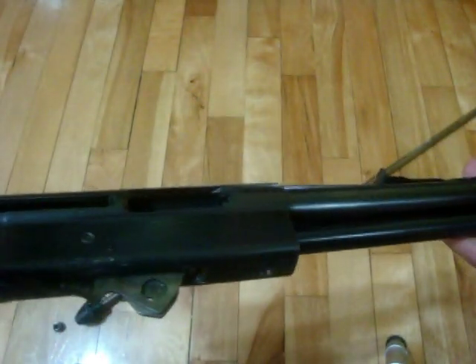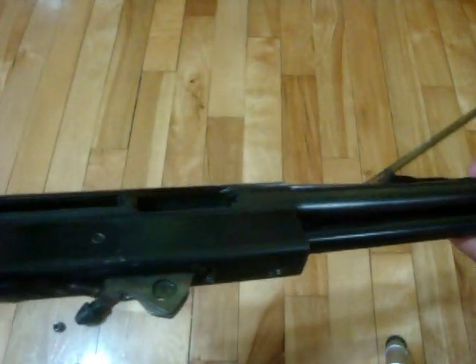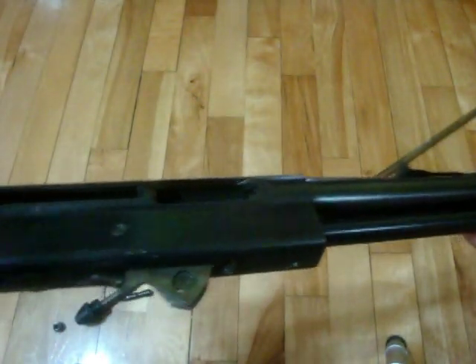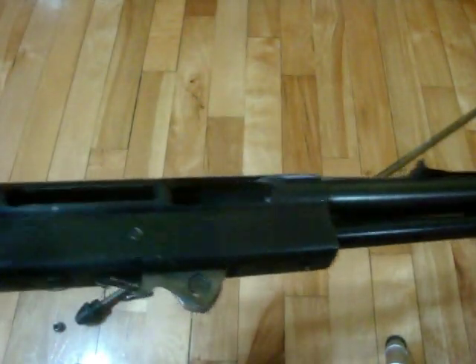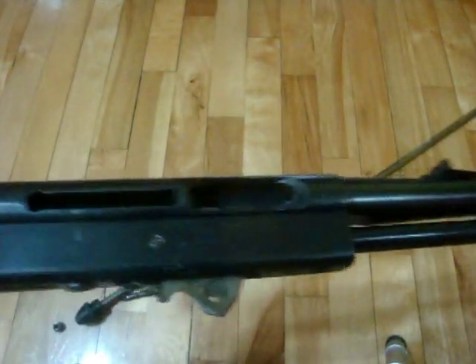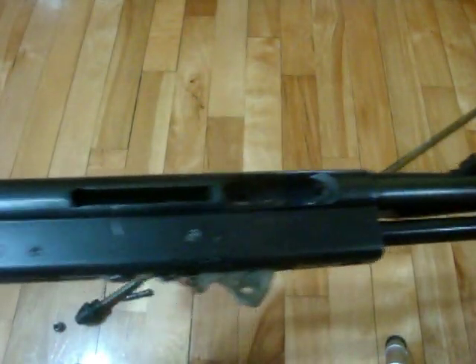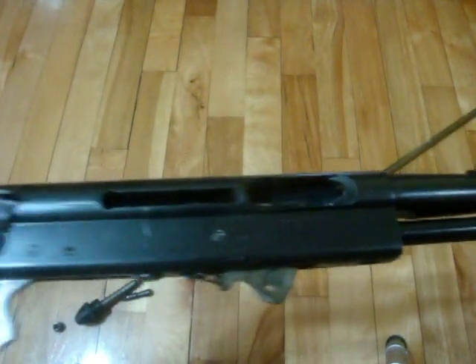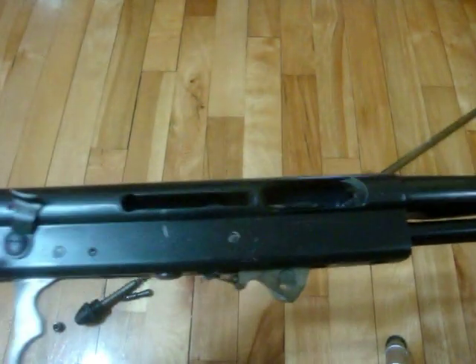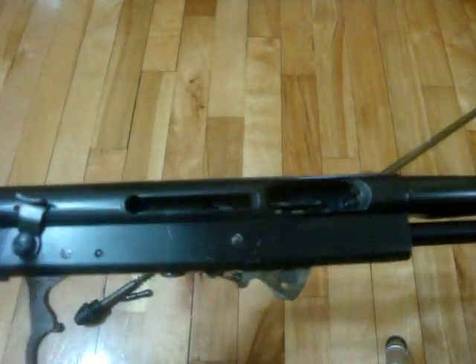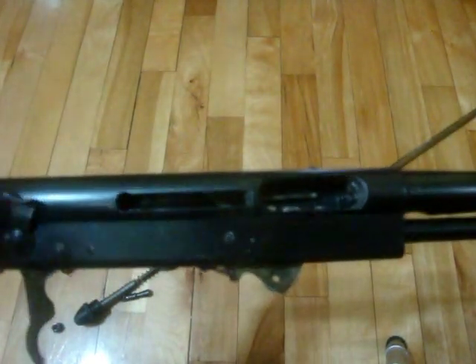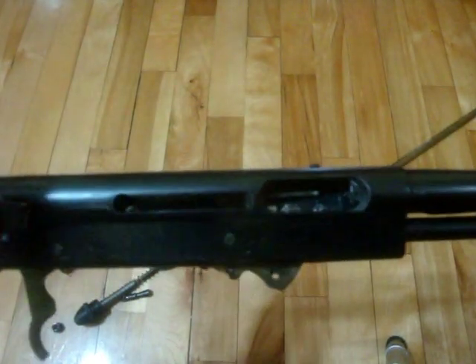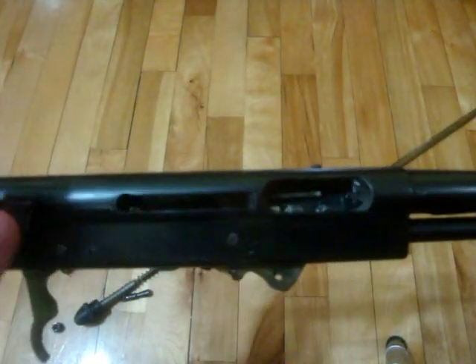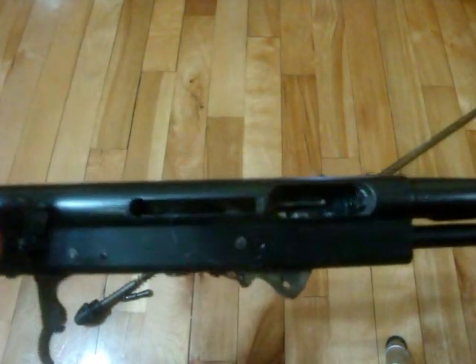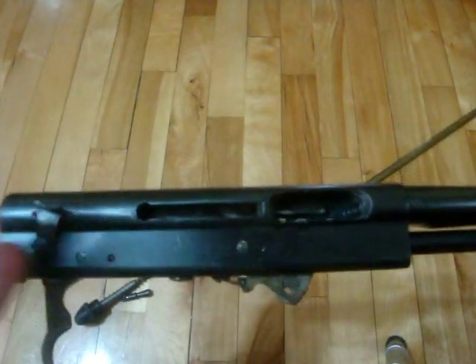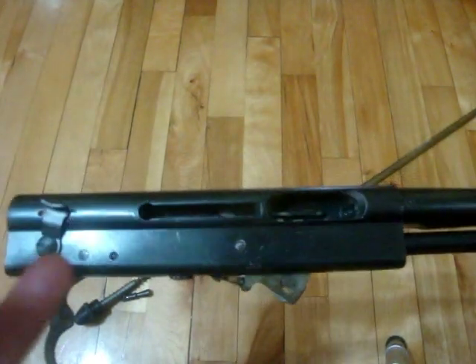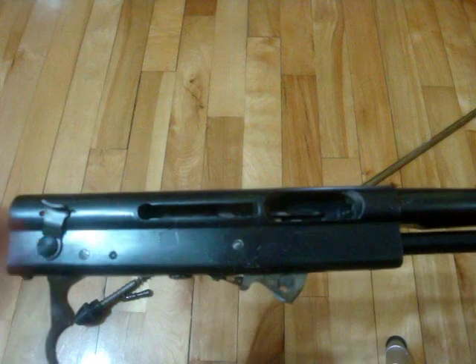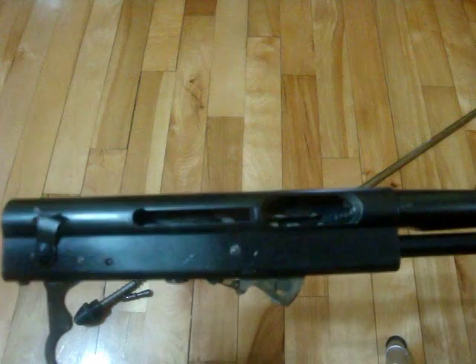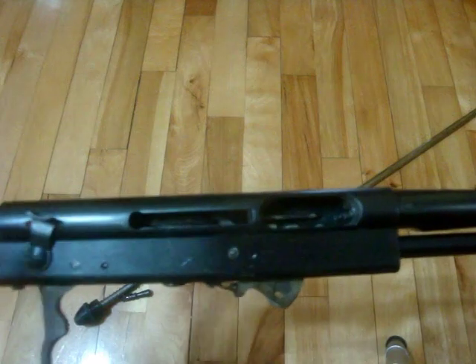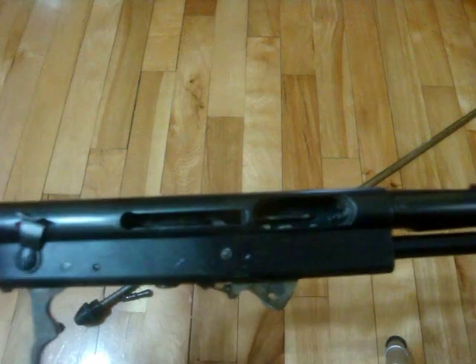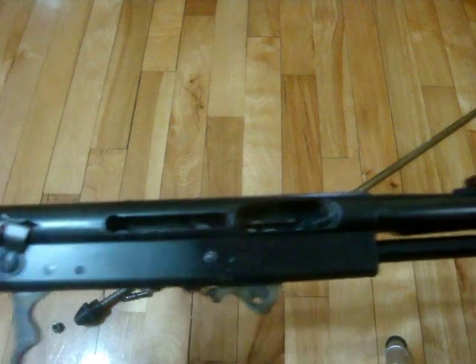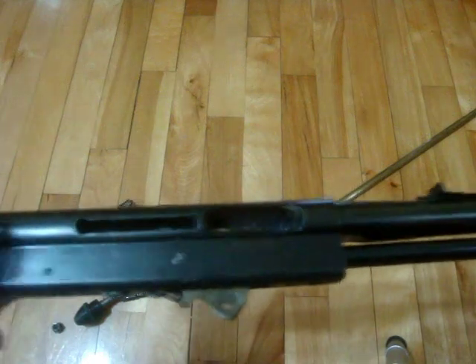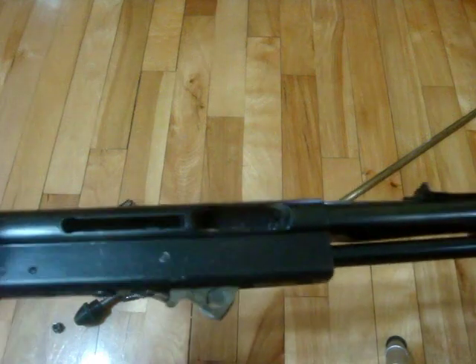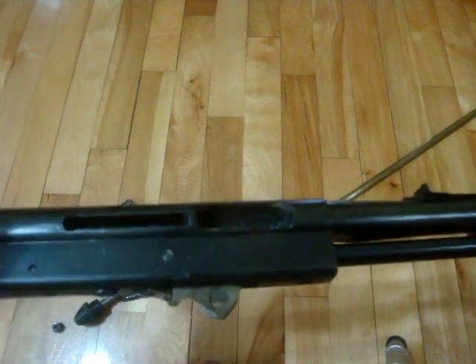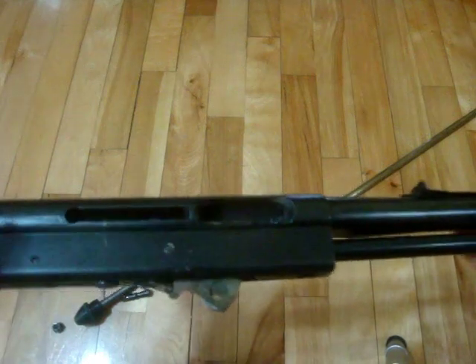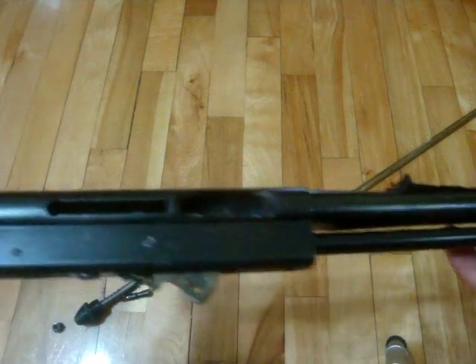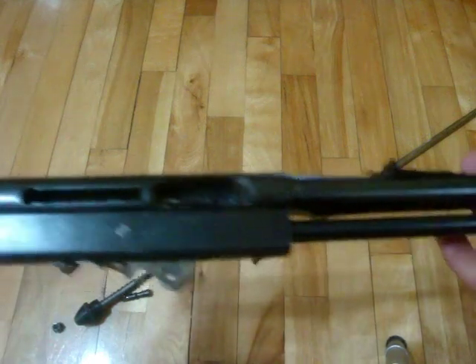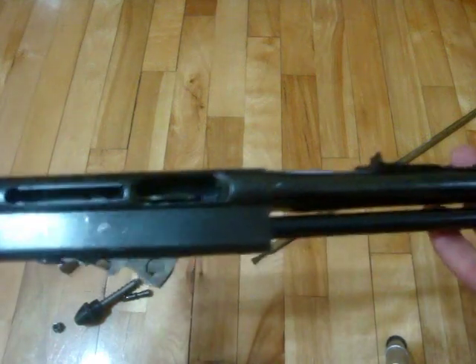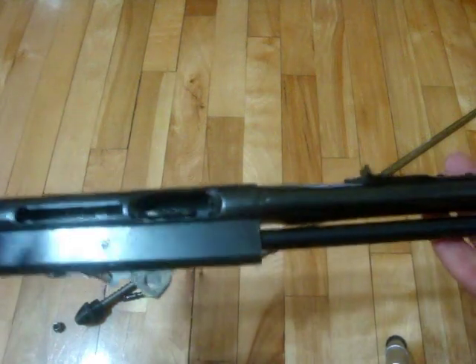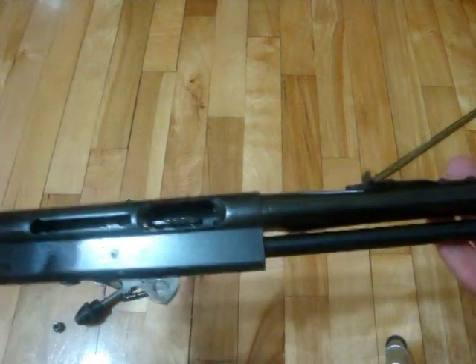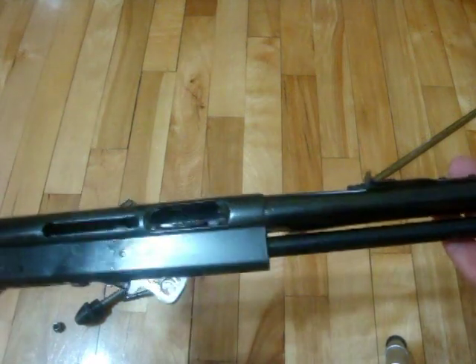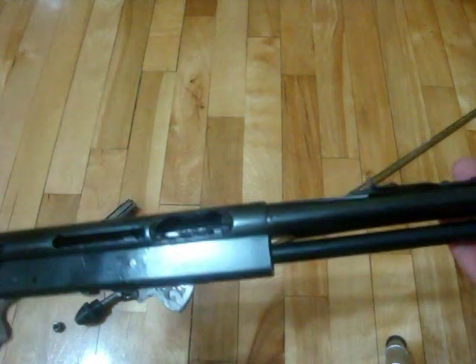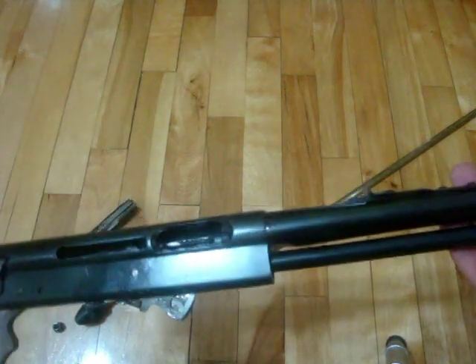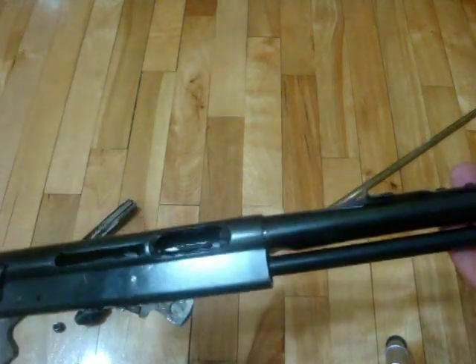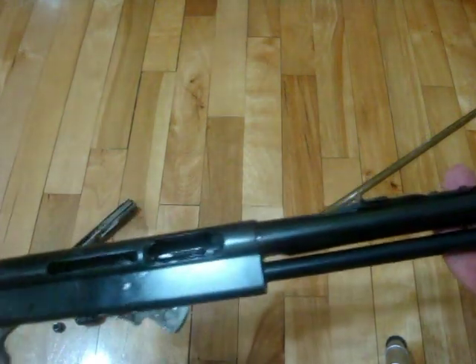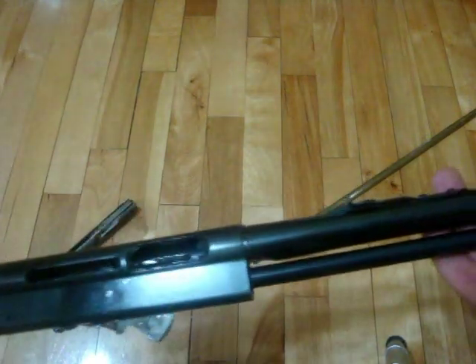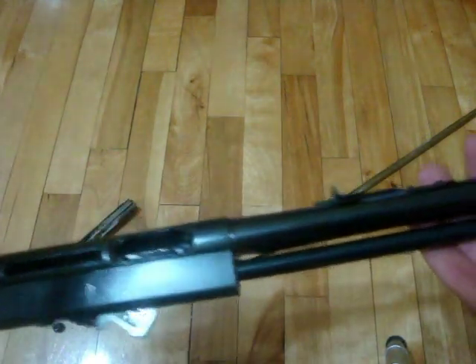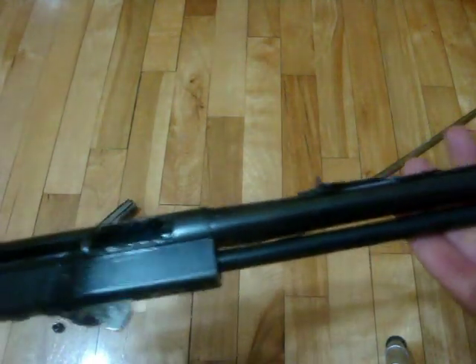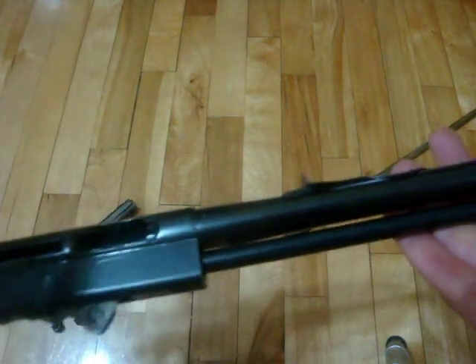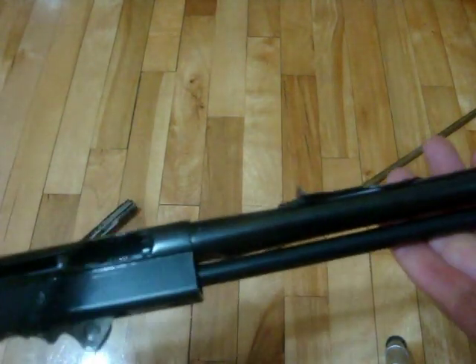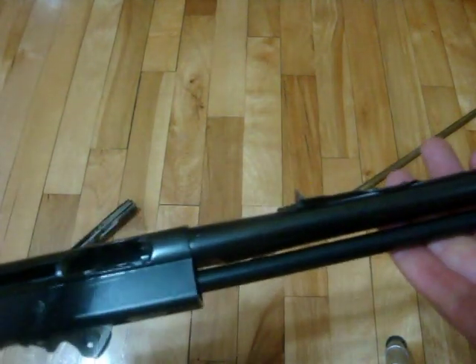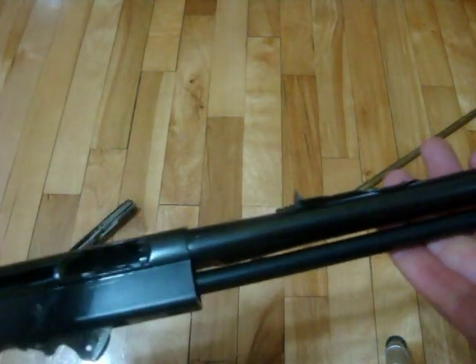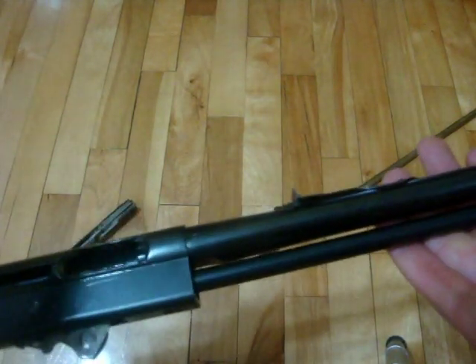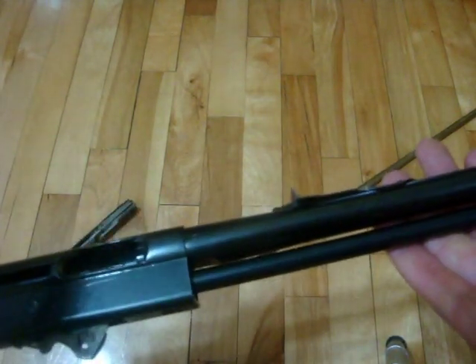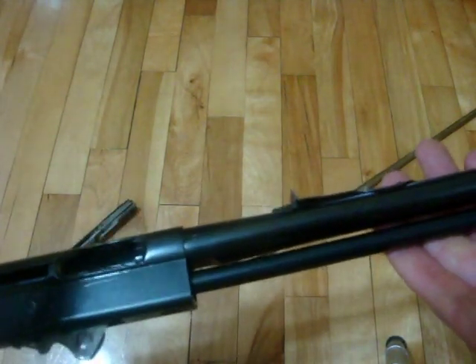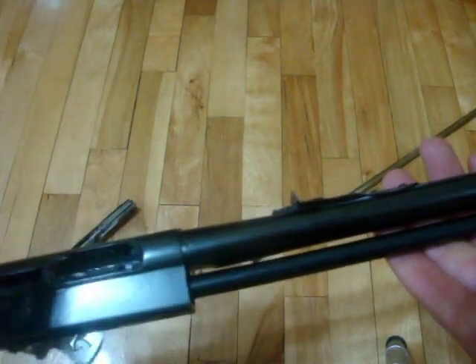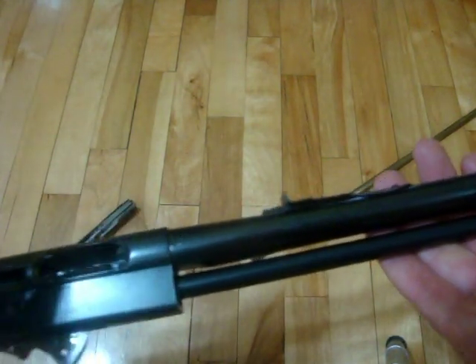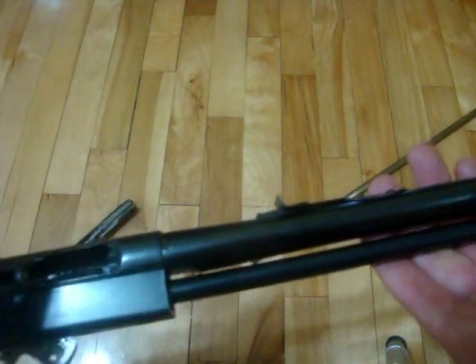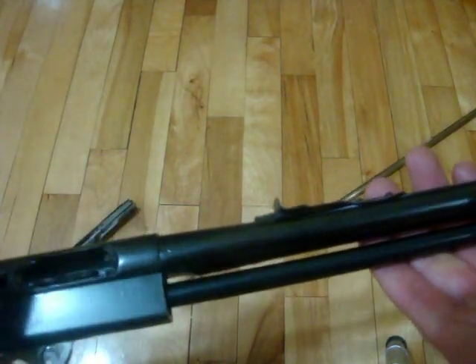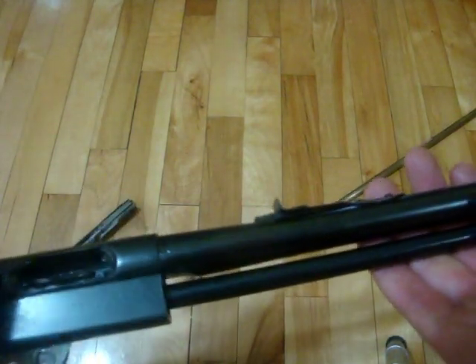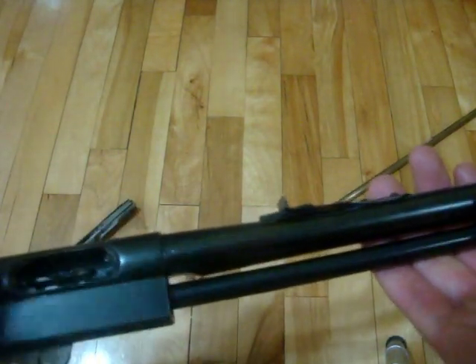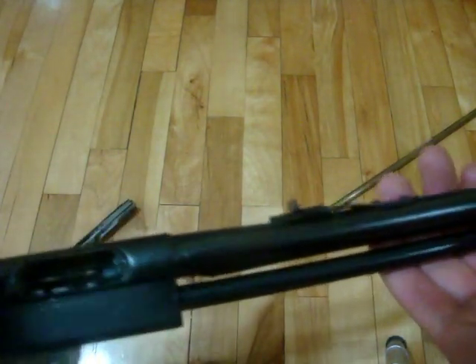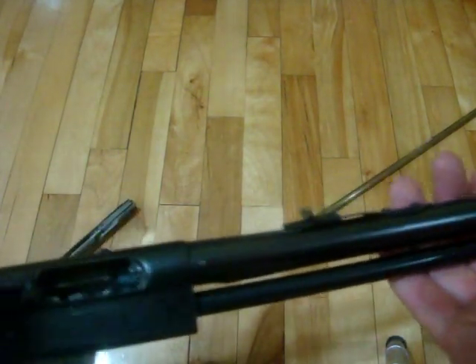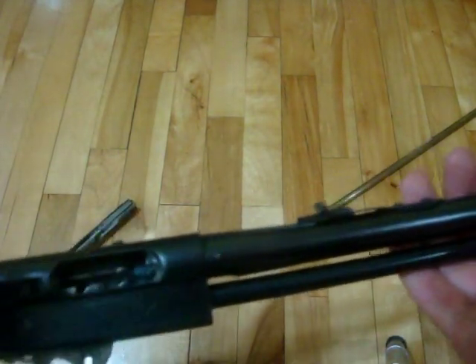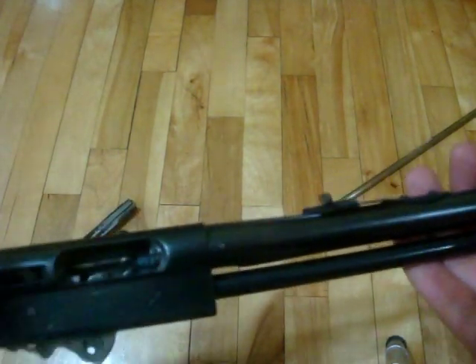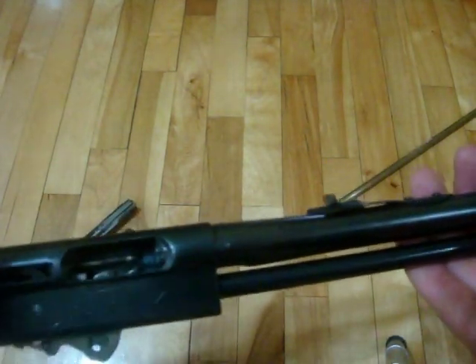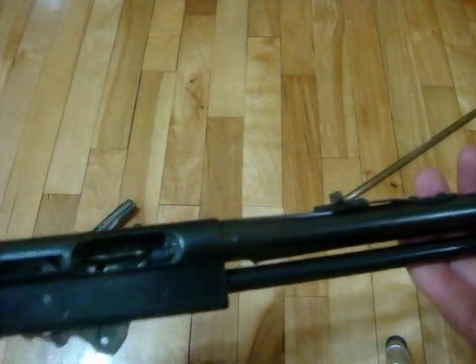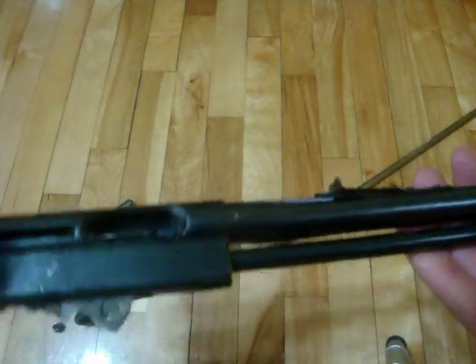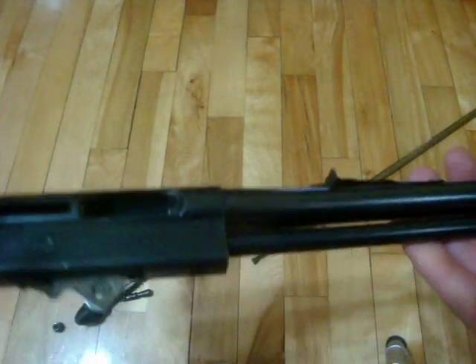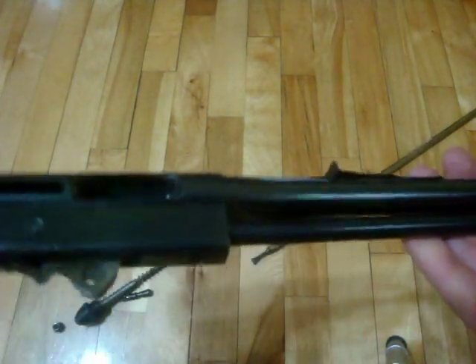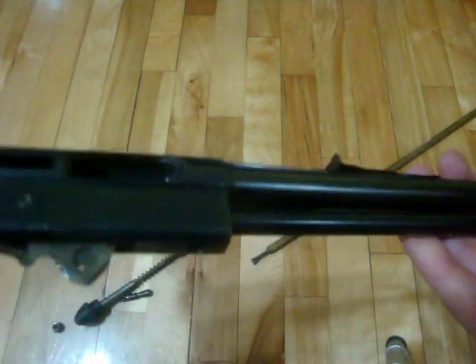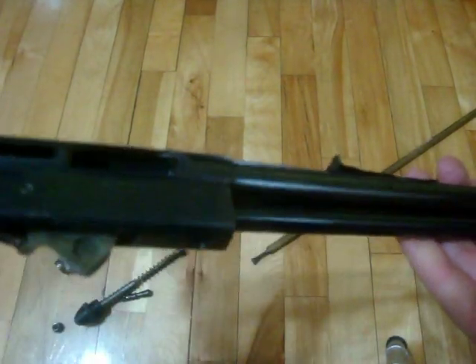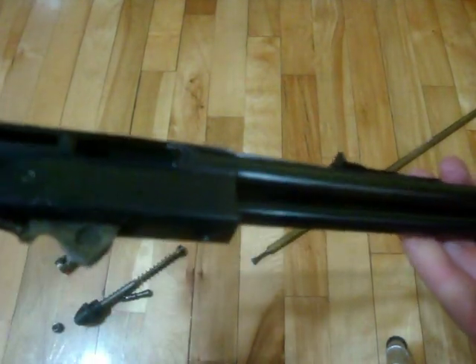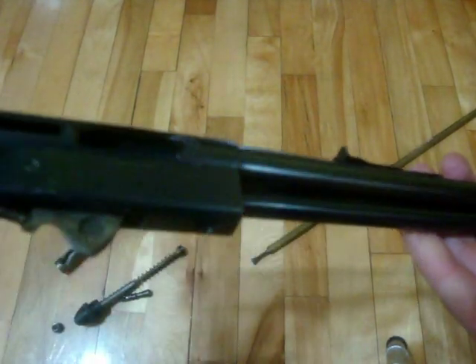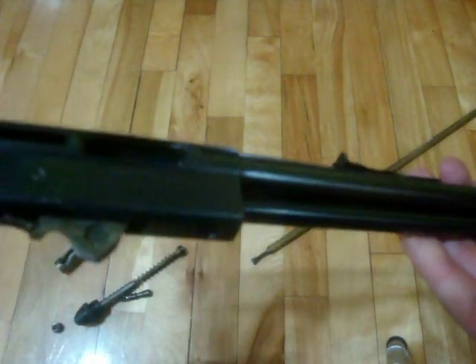I can't see anyone building a gun like this for the price they're worth nowadays, because they are well made.